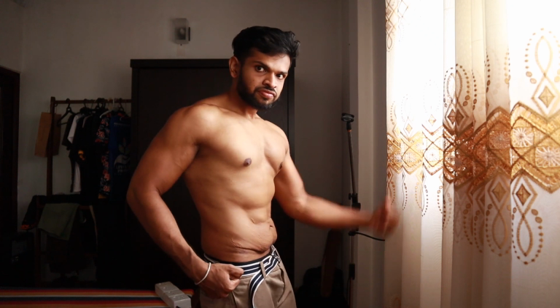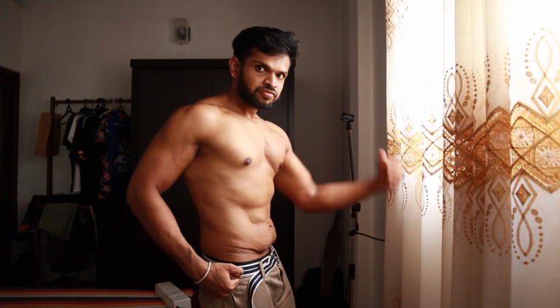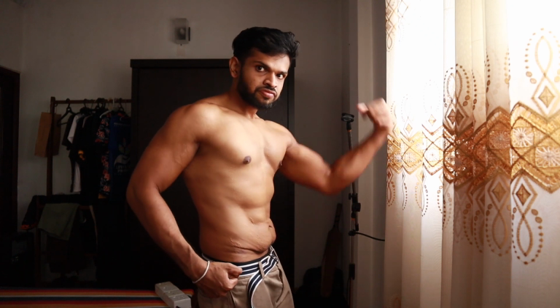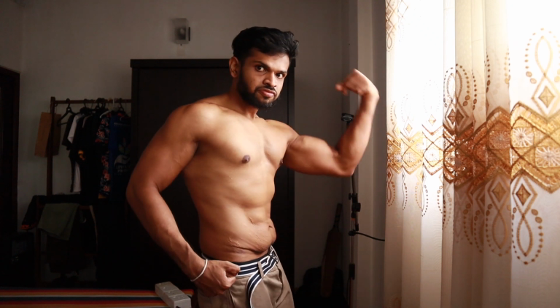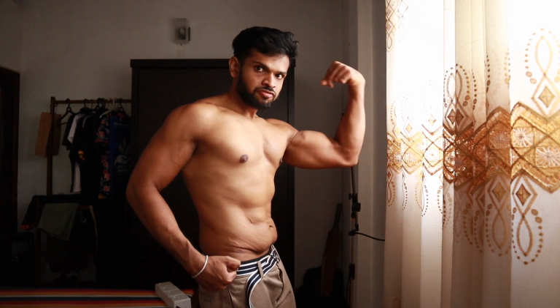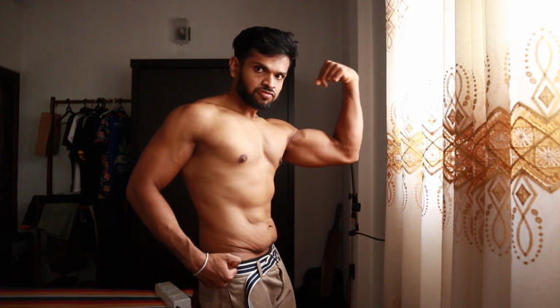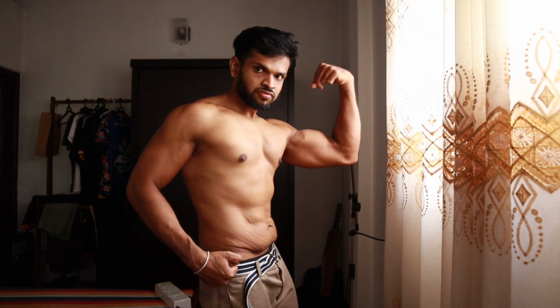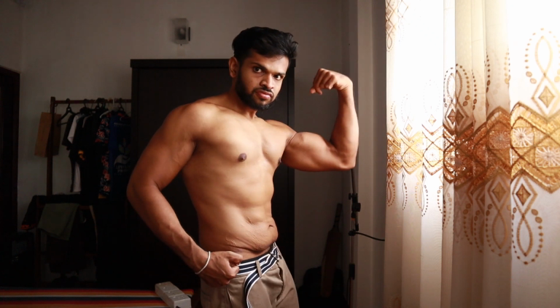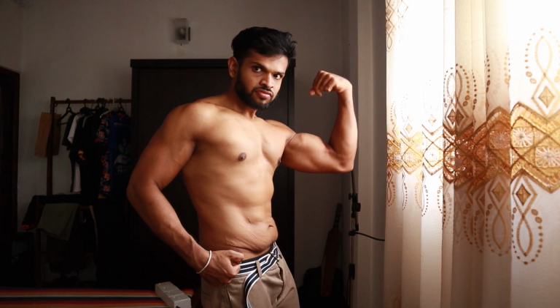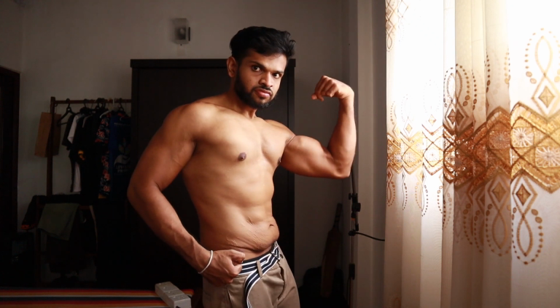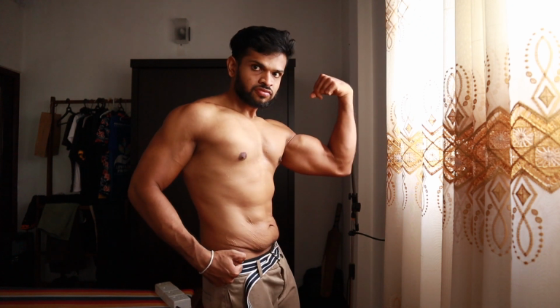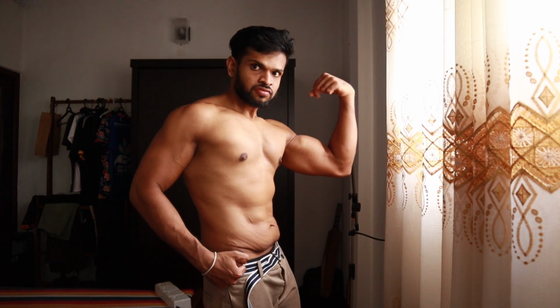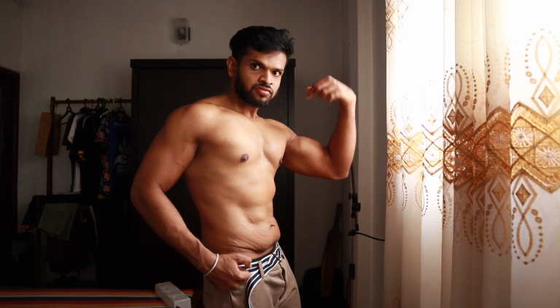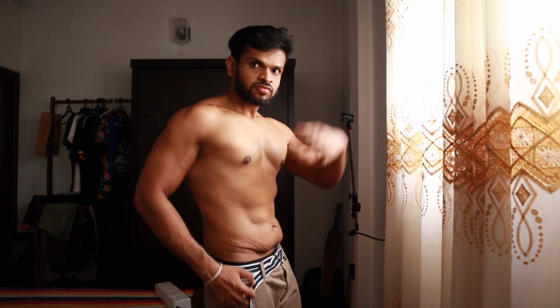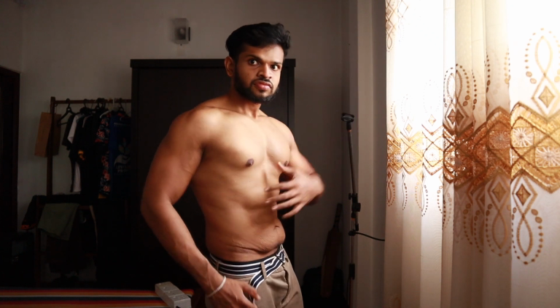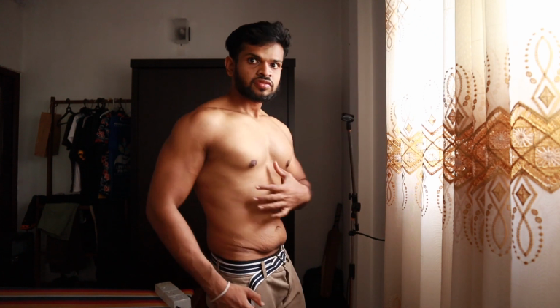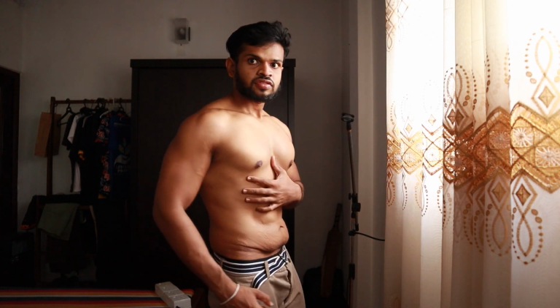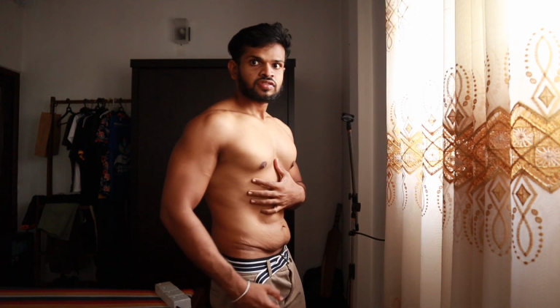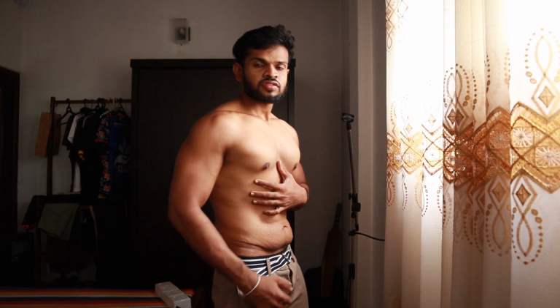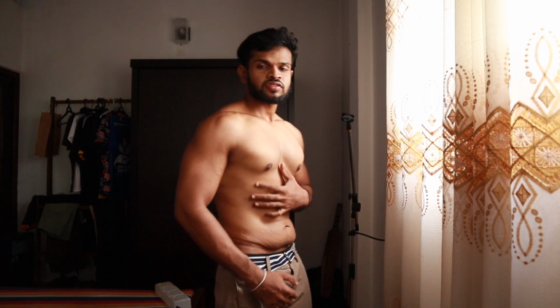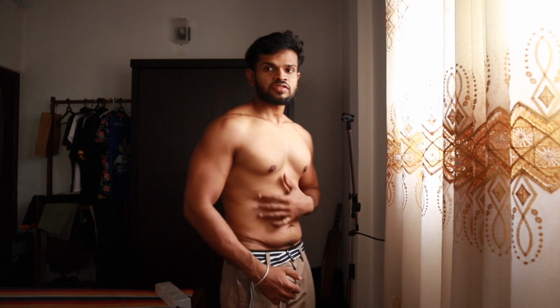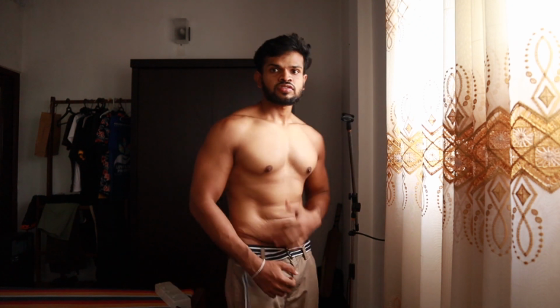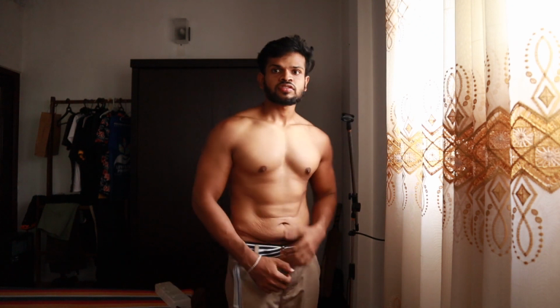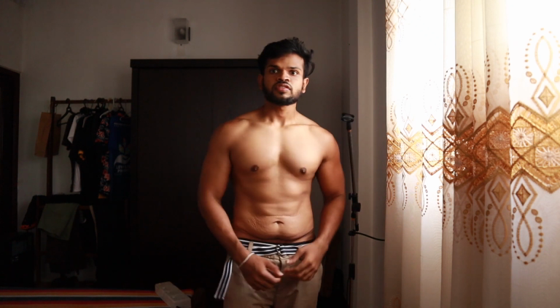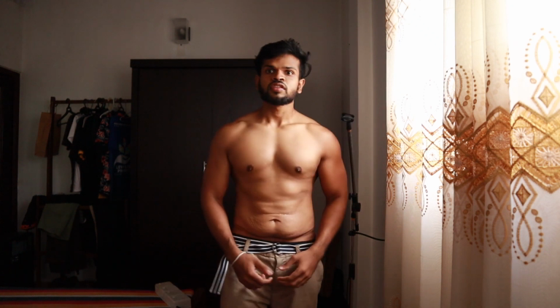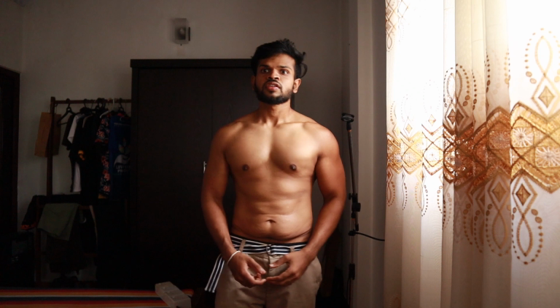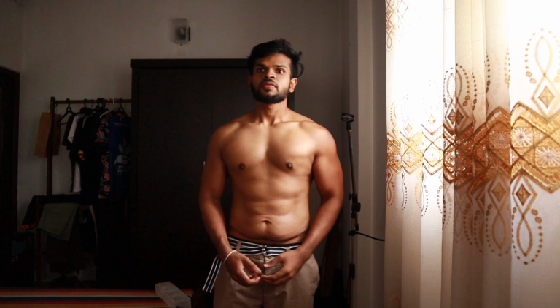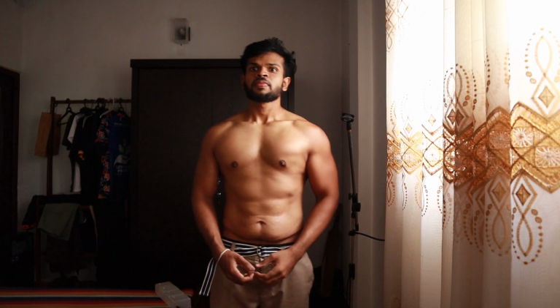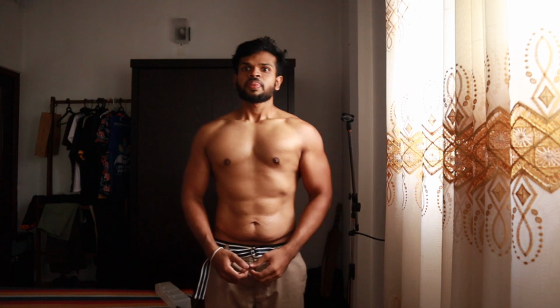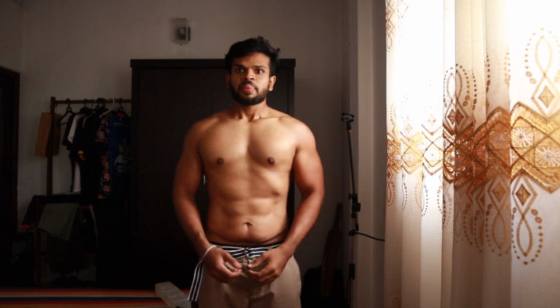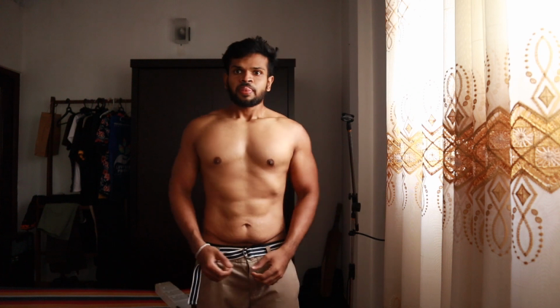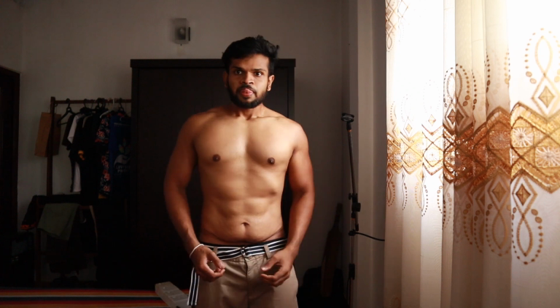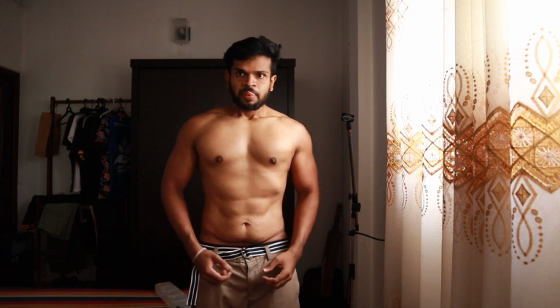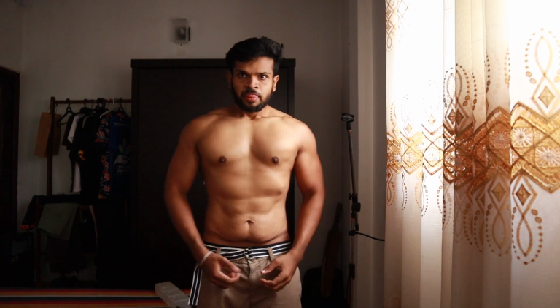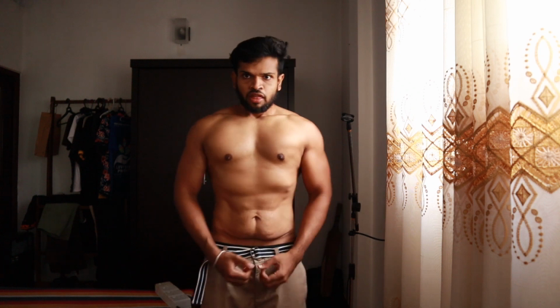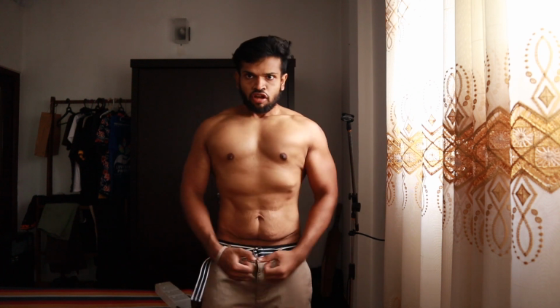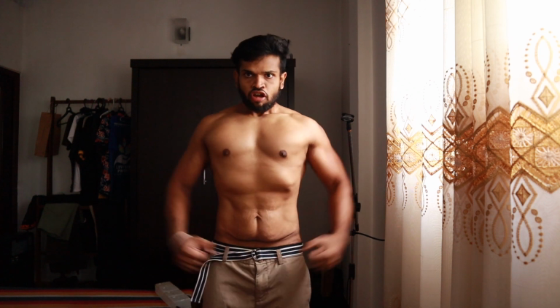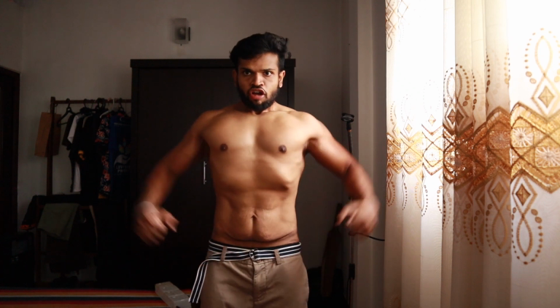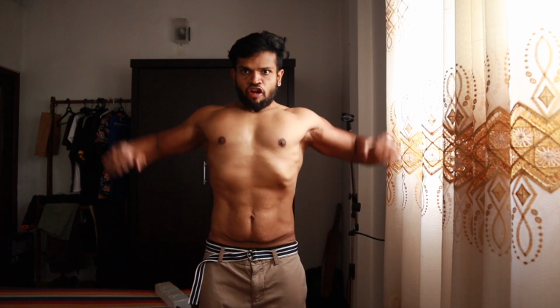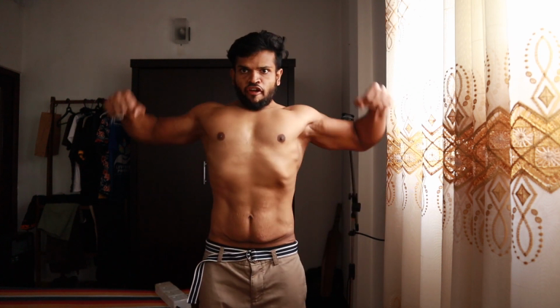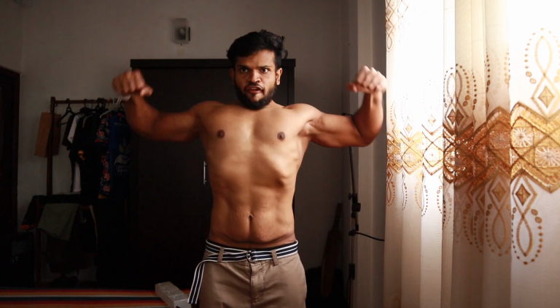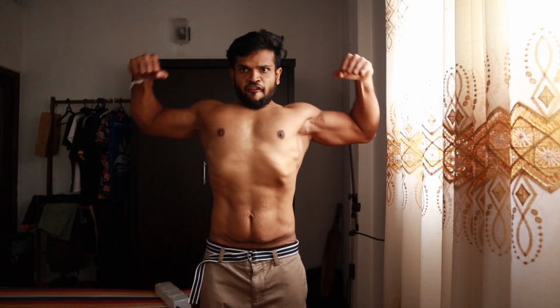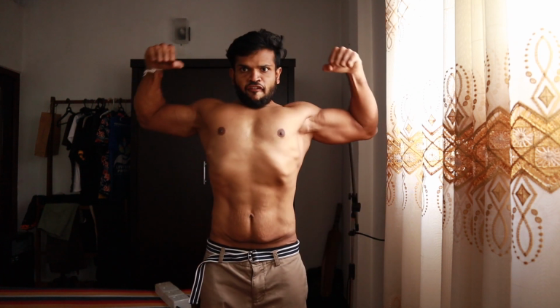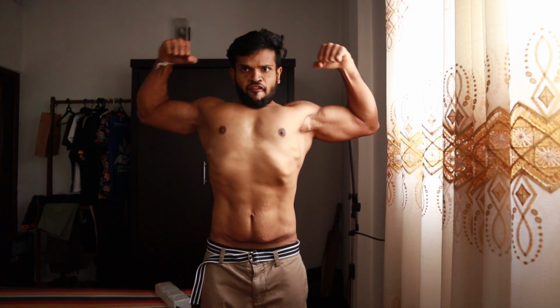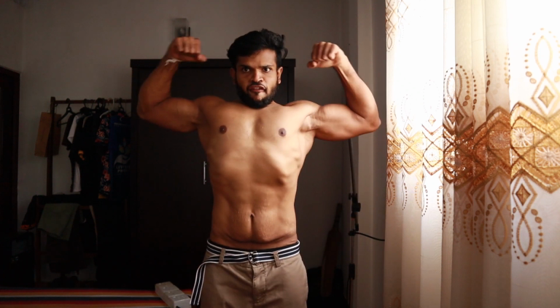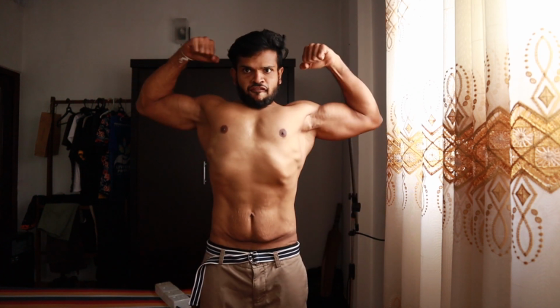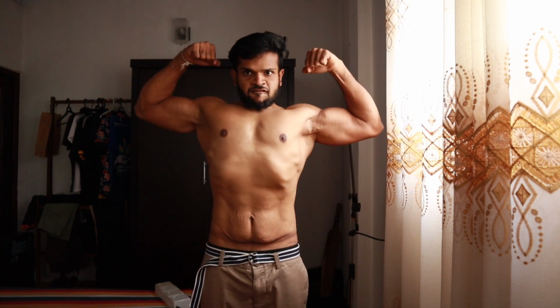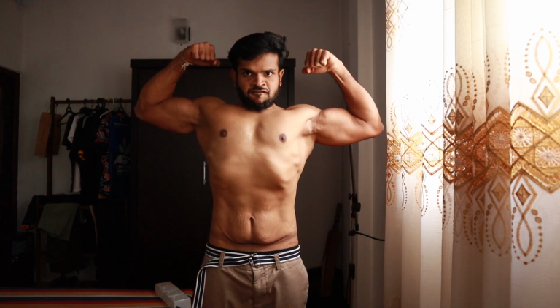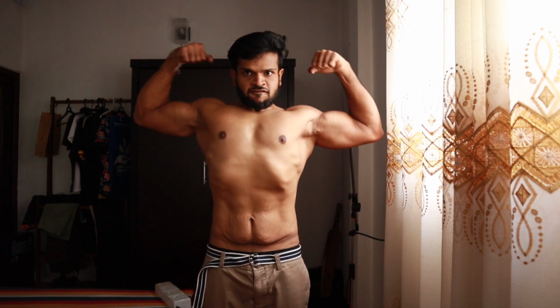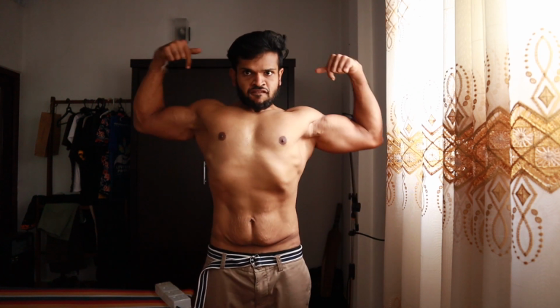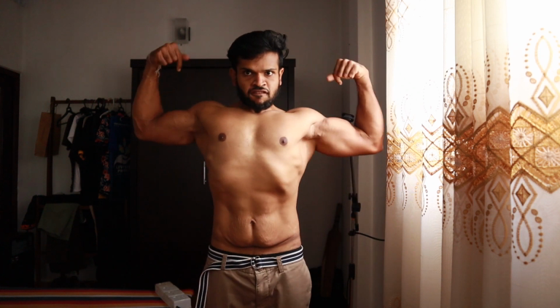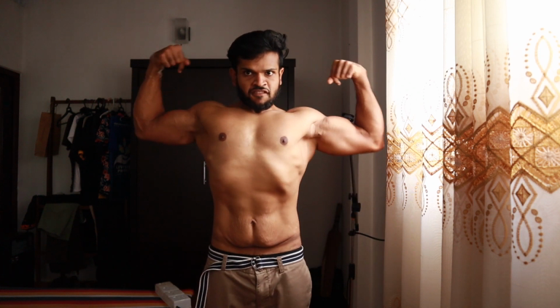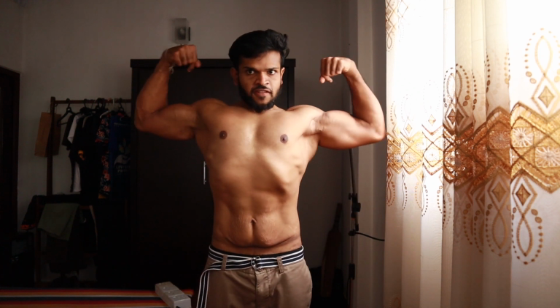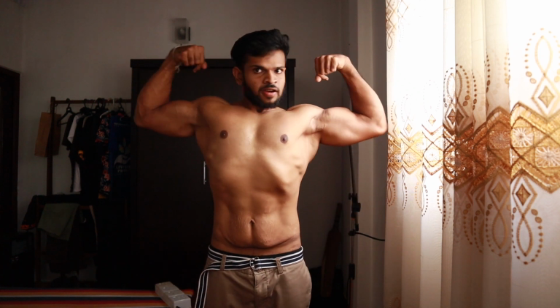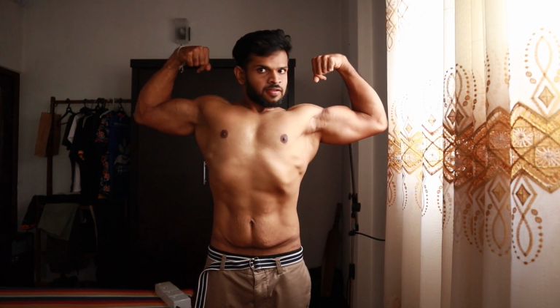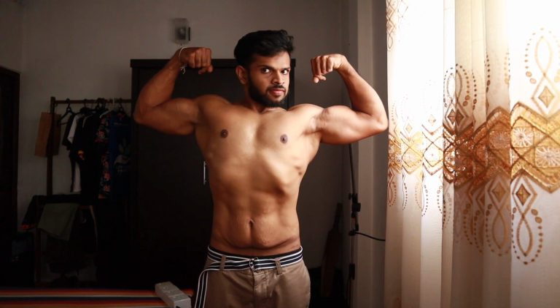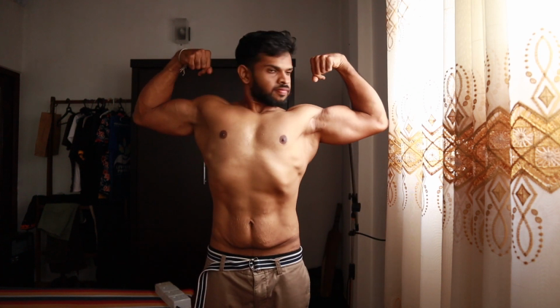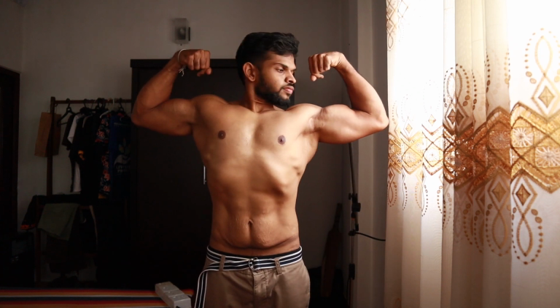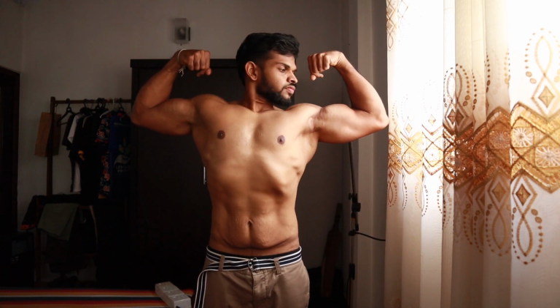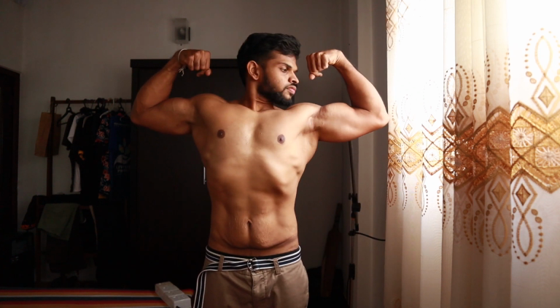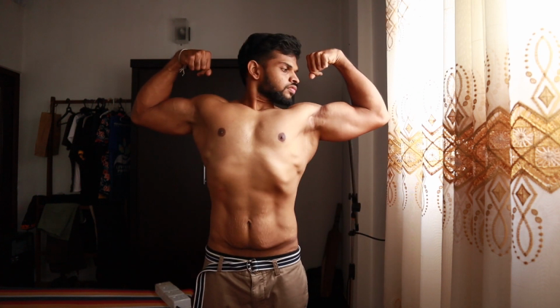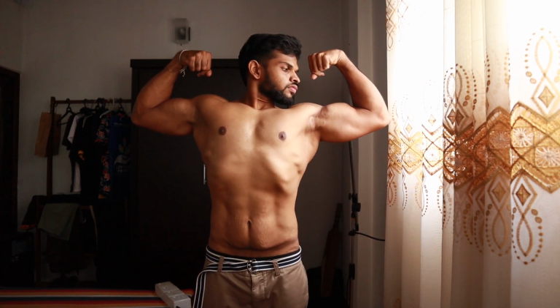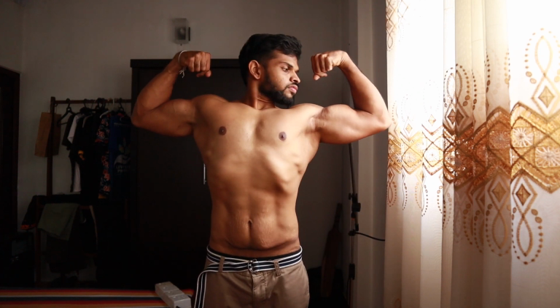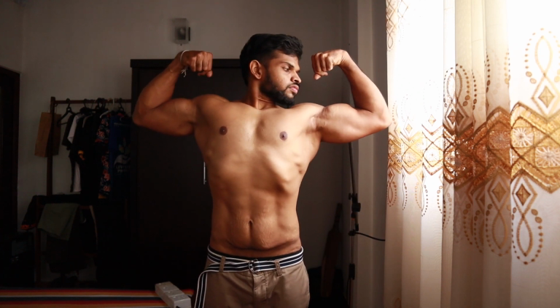This is me on day one — 143 pounds, 65 kilograms.